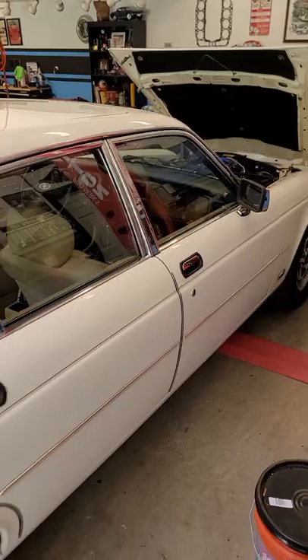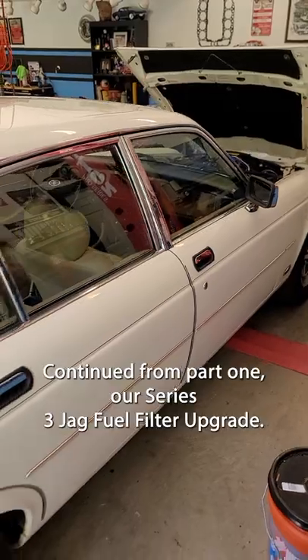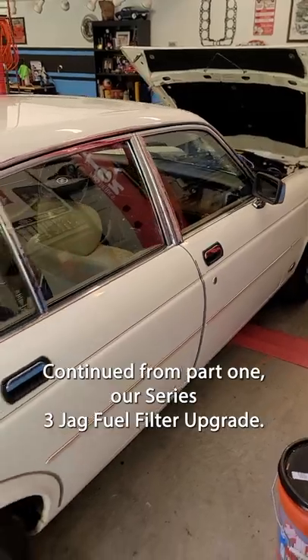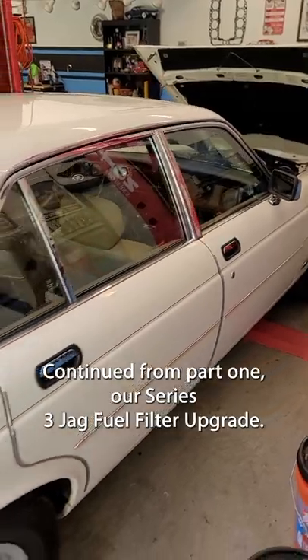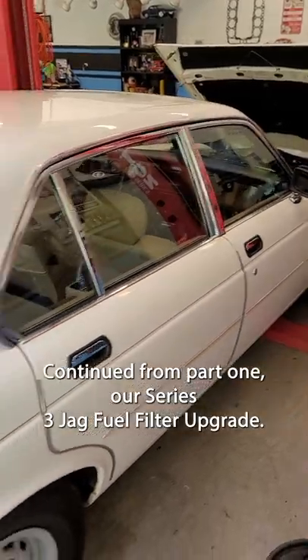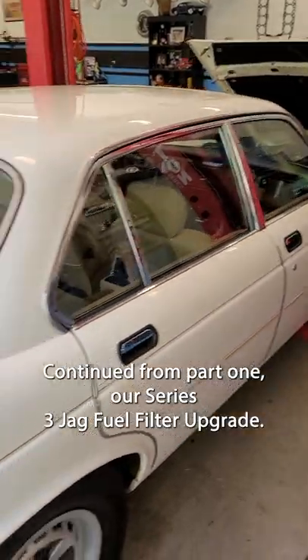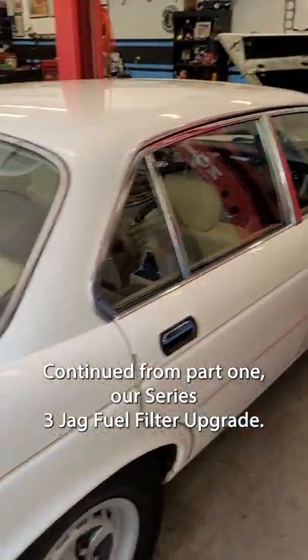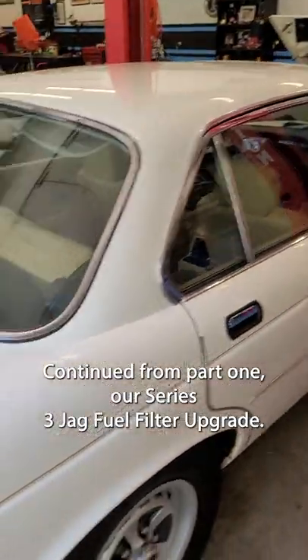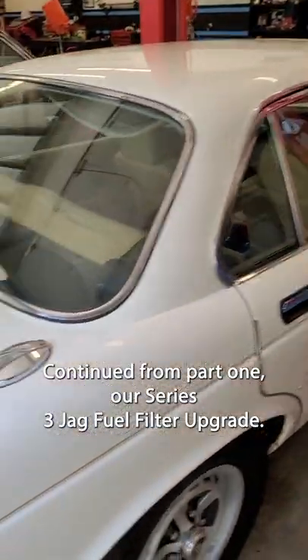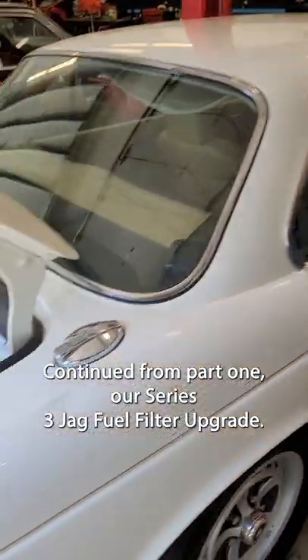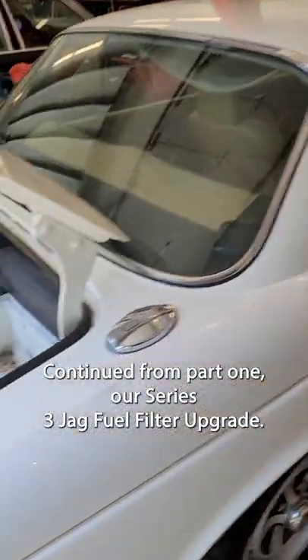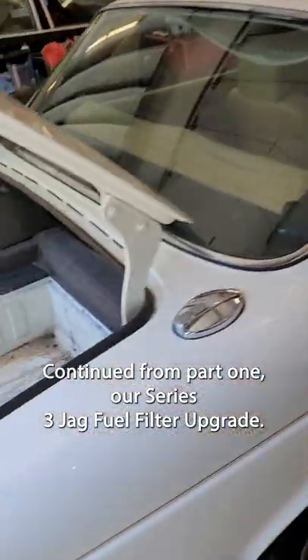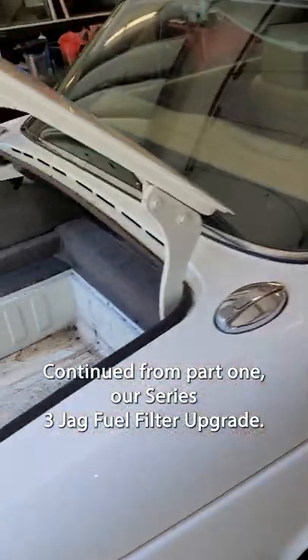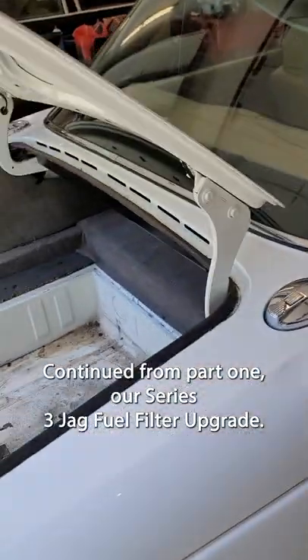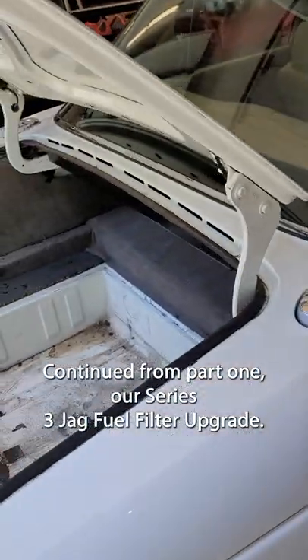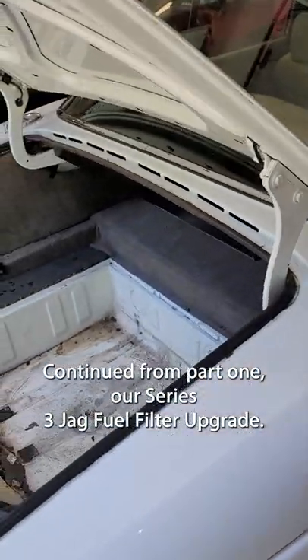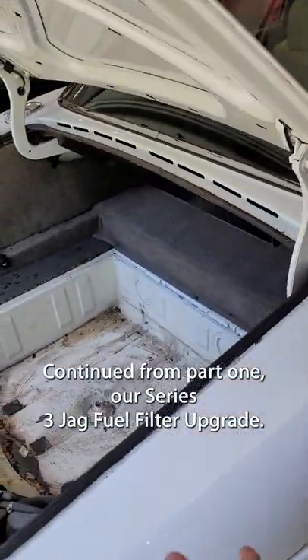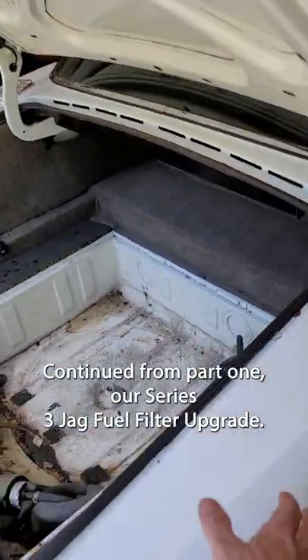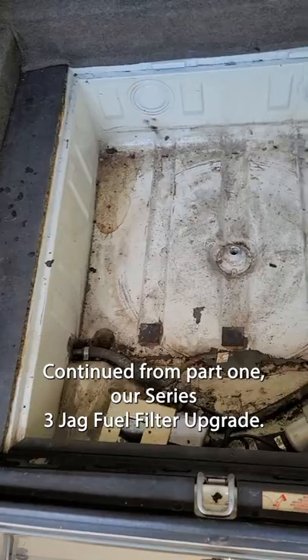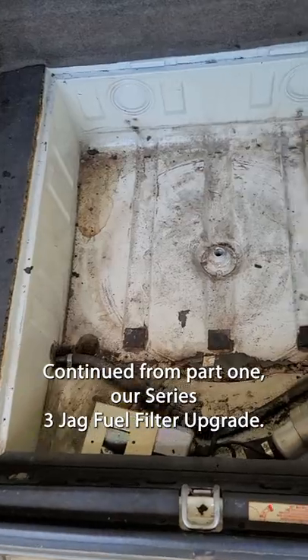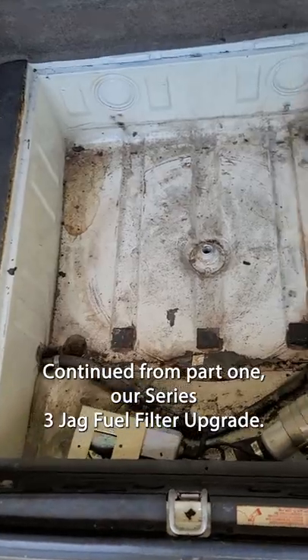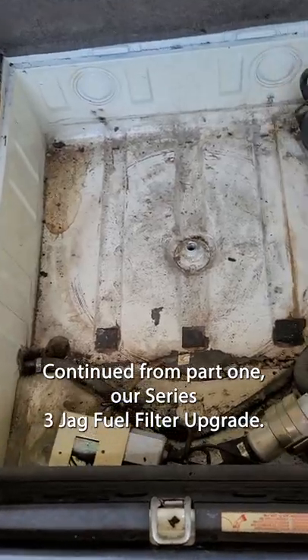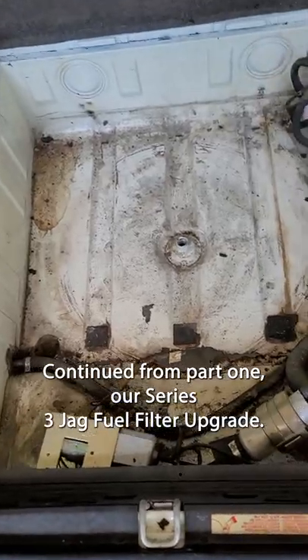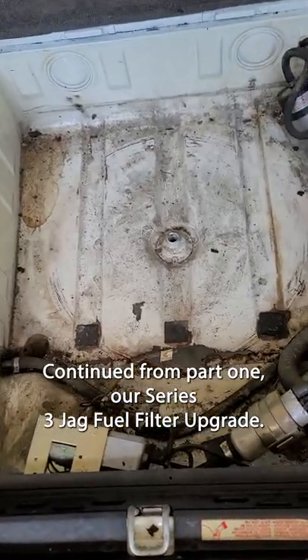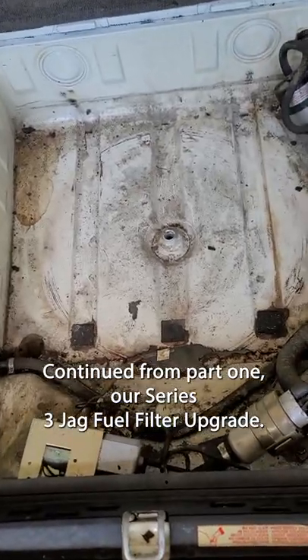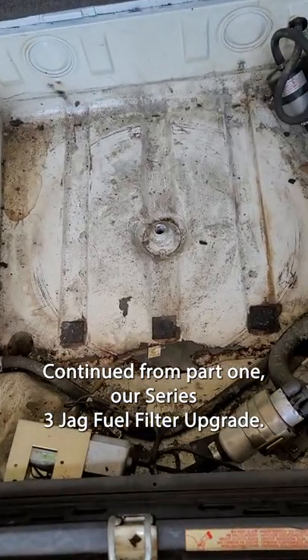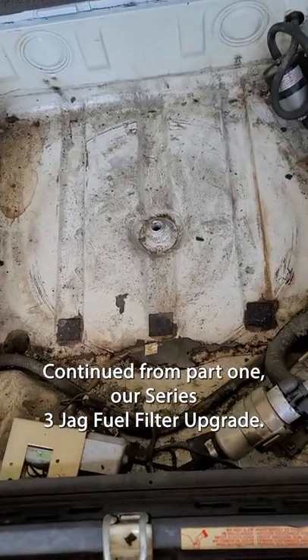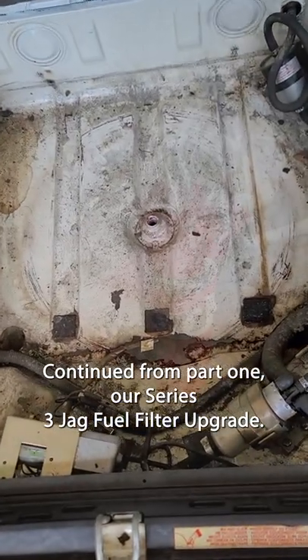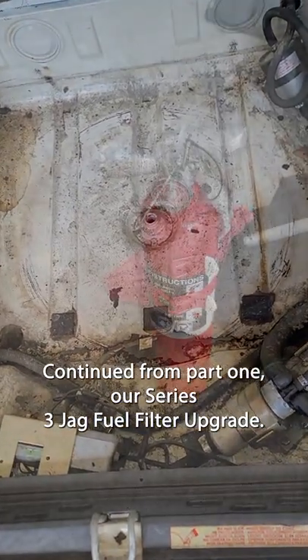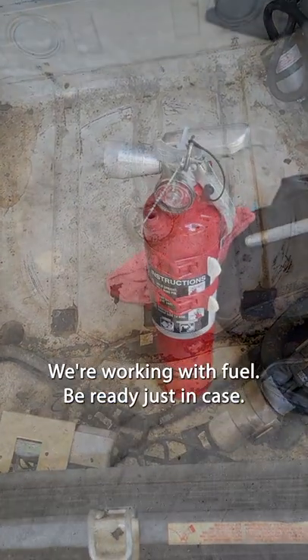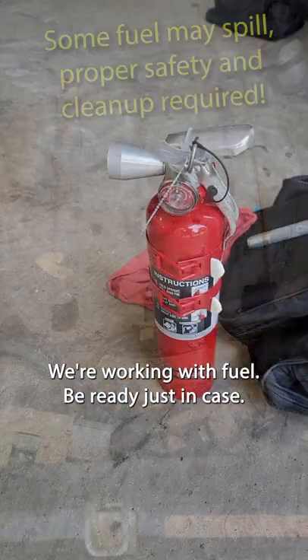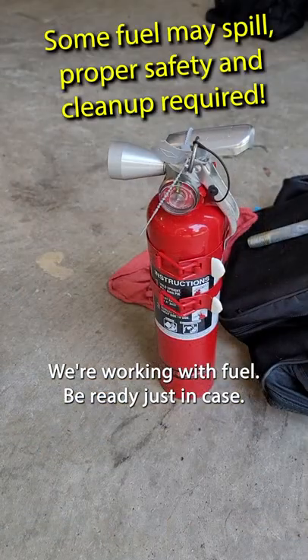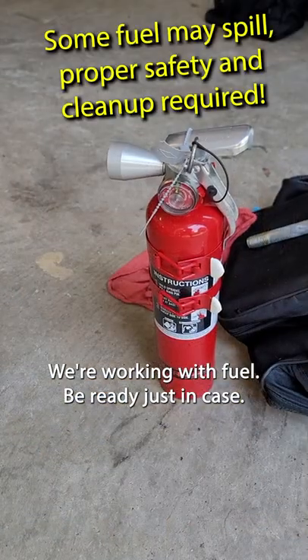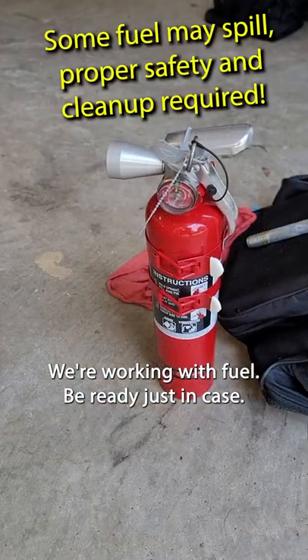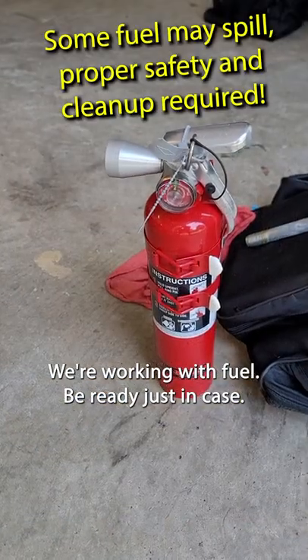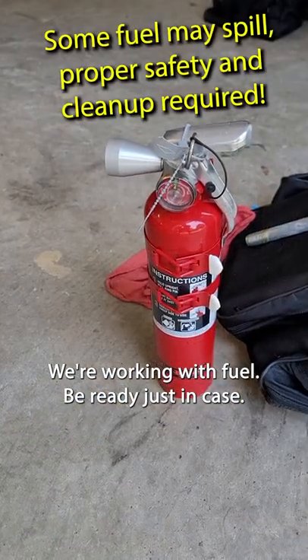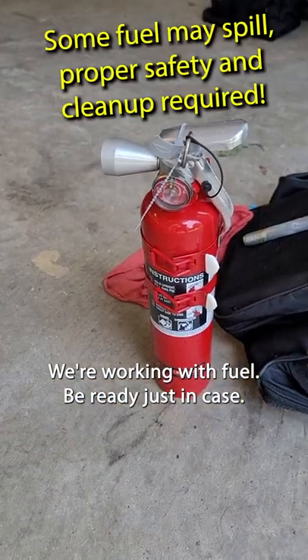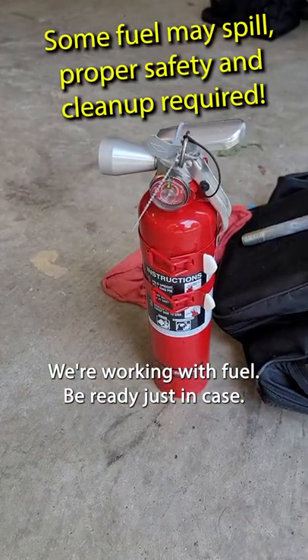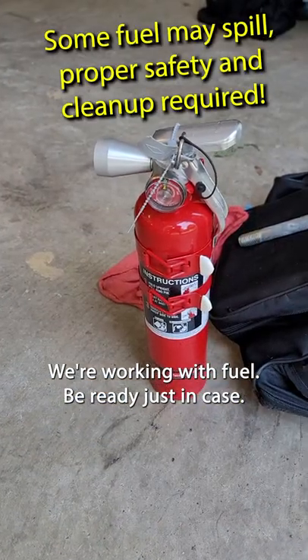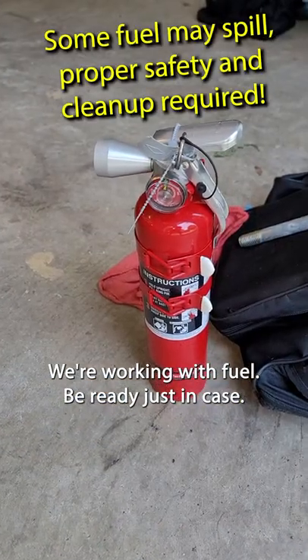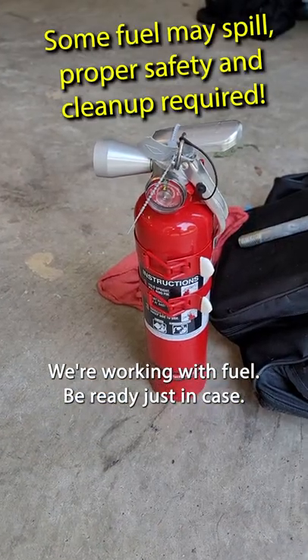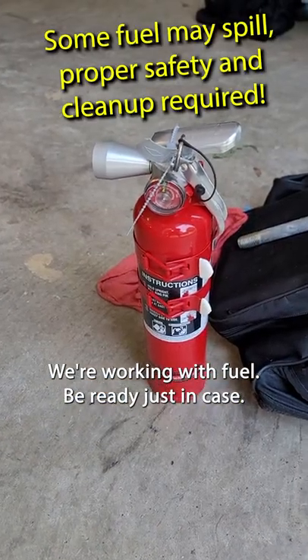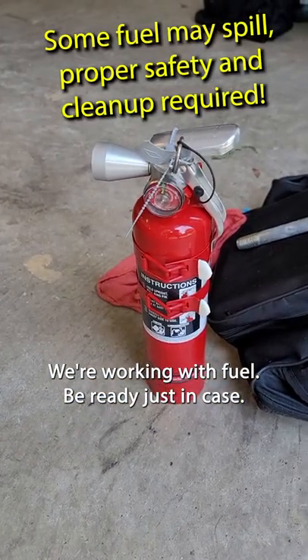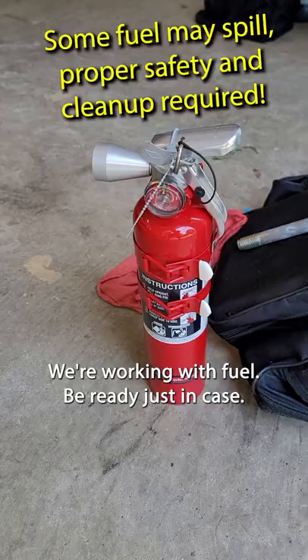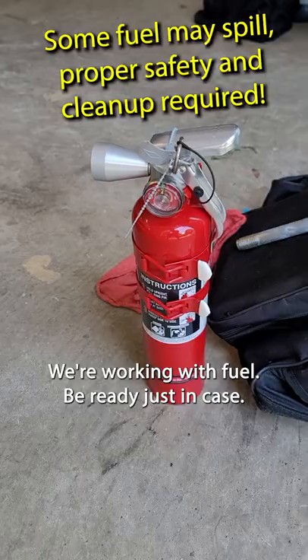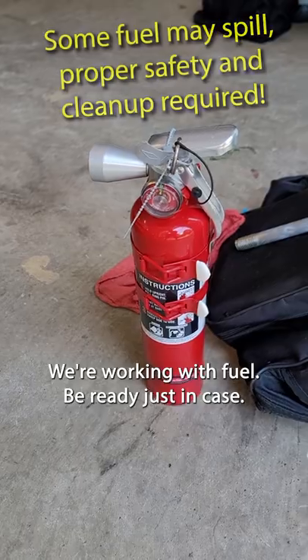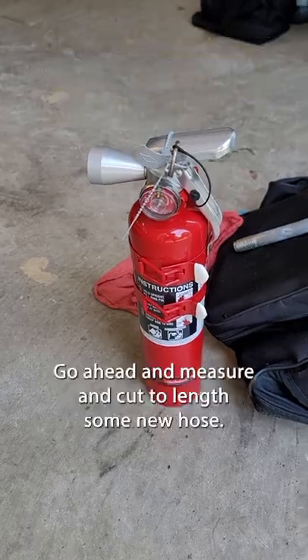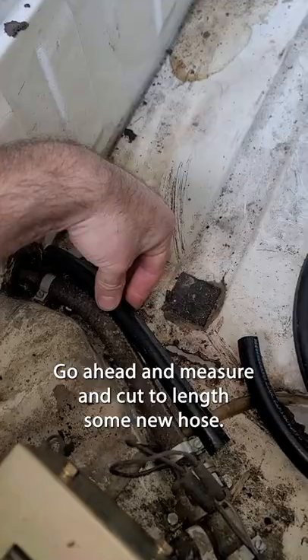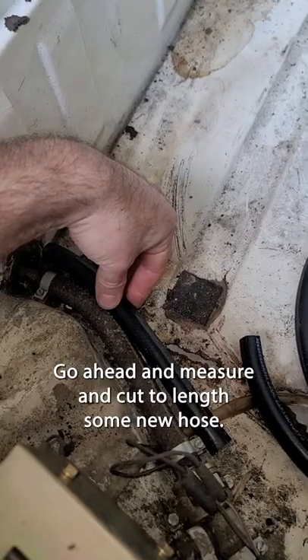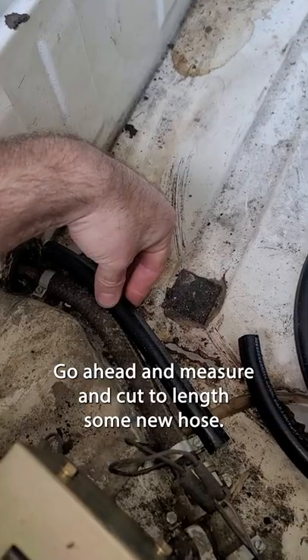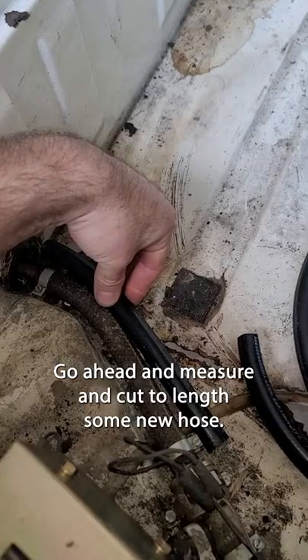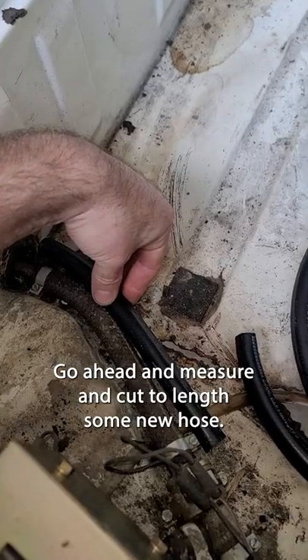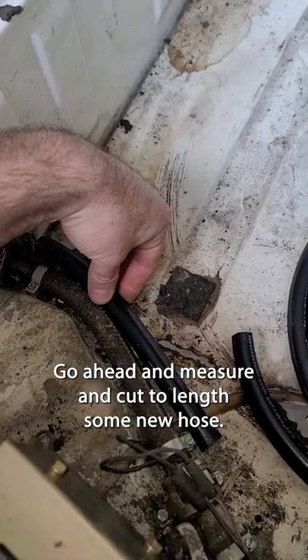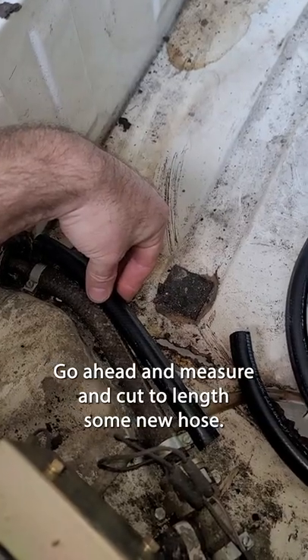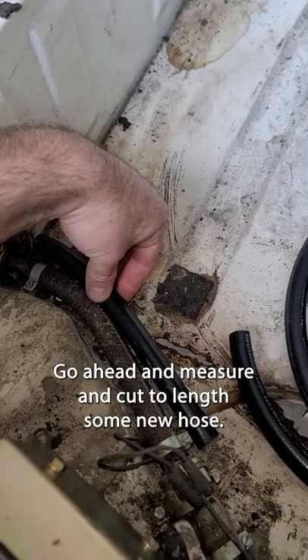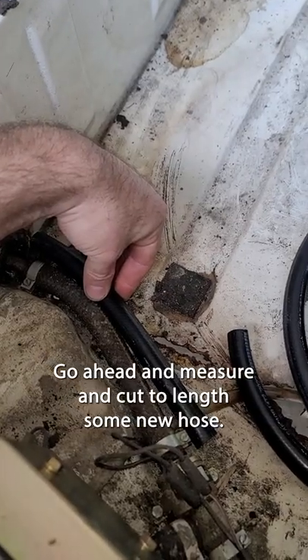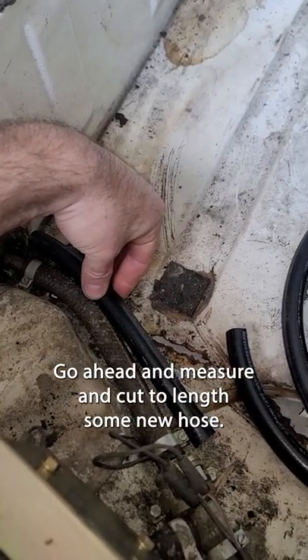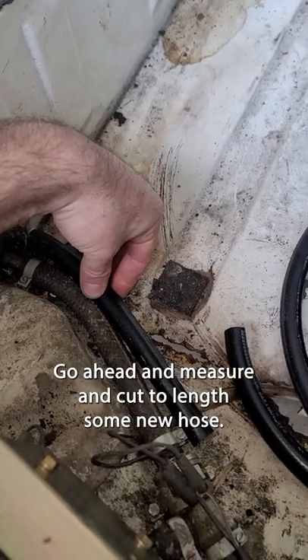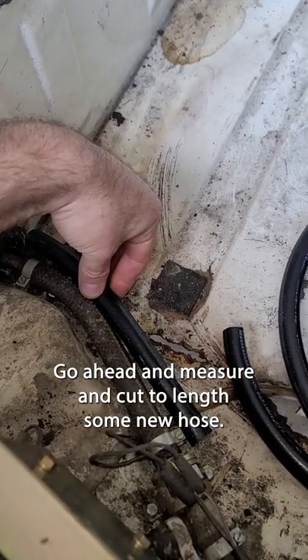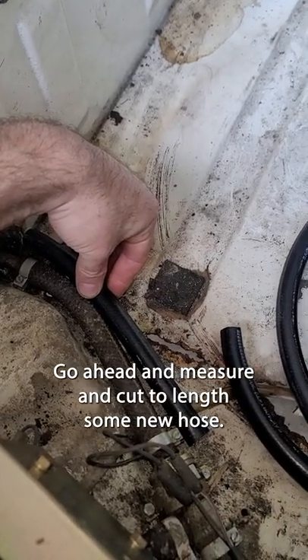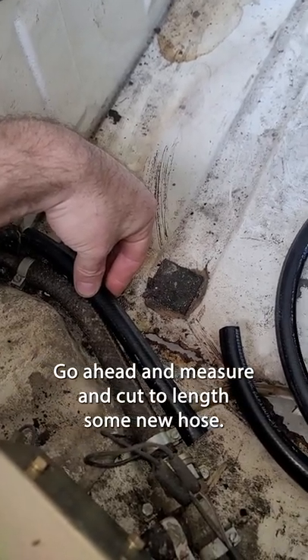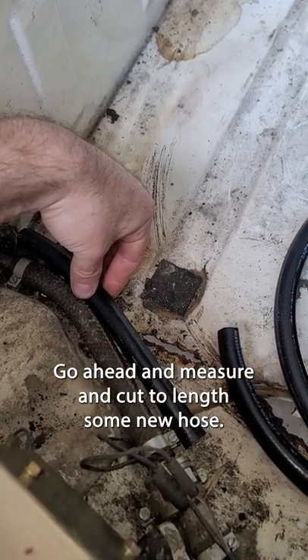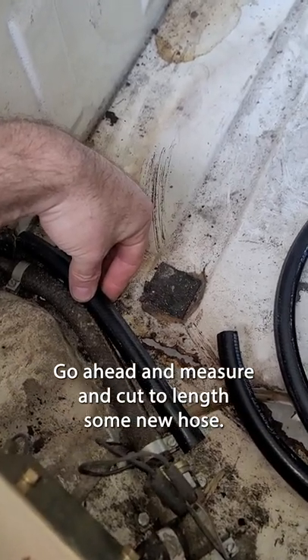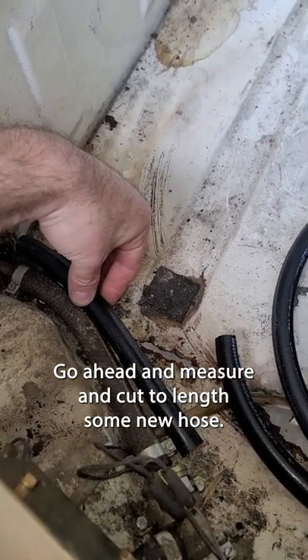Continued from part one, our Series 3 JAG fuel filter upgrade. We're working with fuel, so be ready just in case. Go ahead and measure and cut to length some new hose.